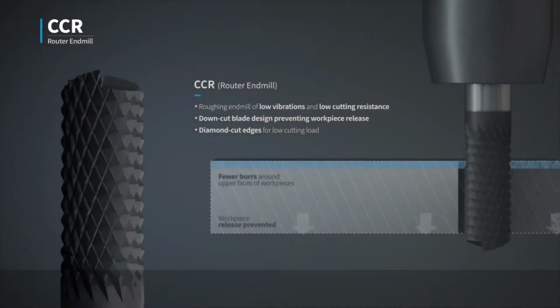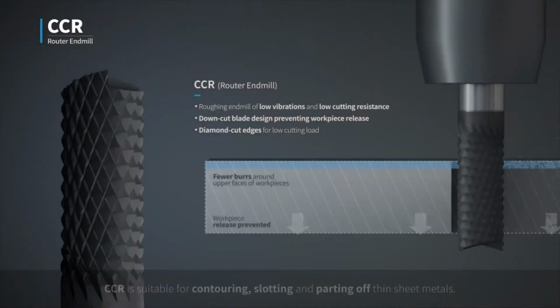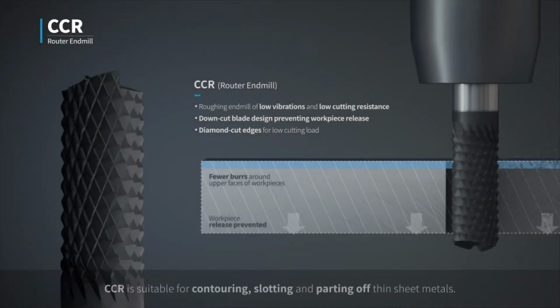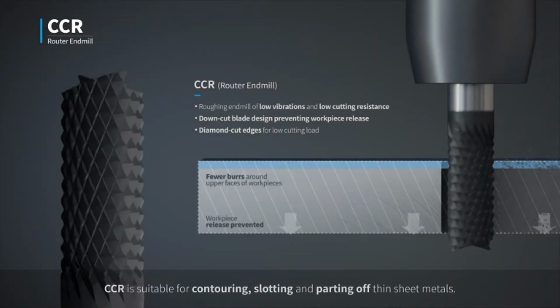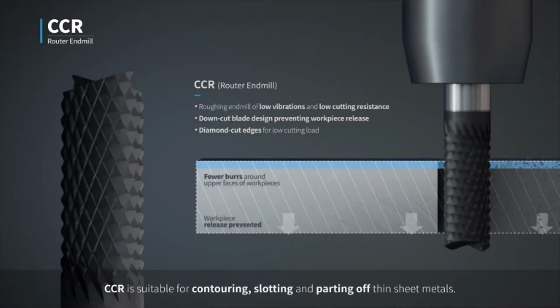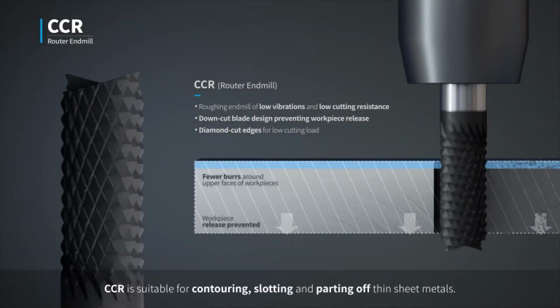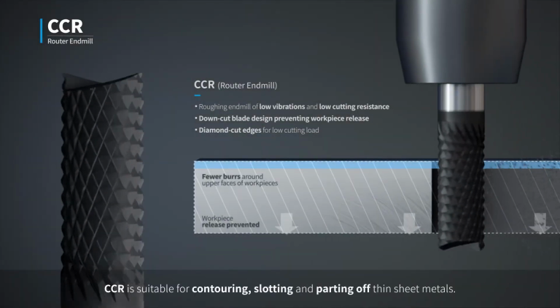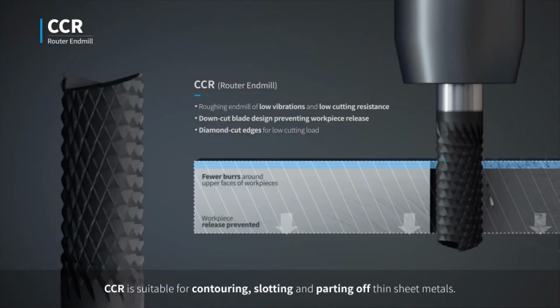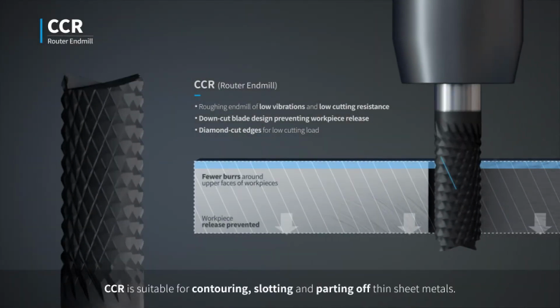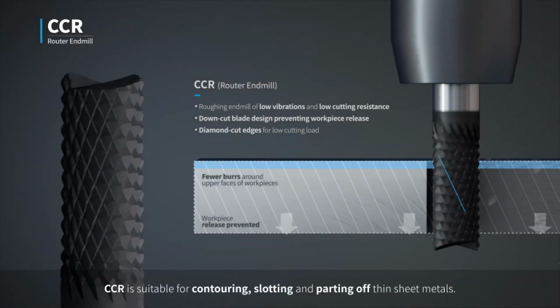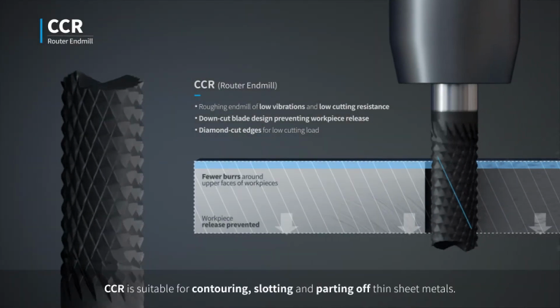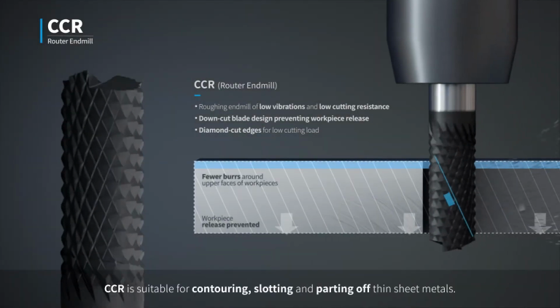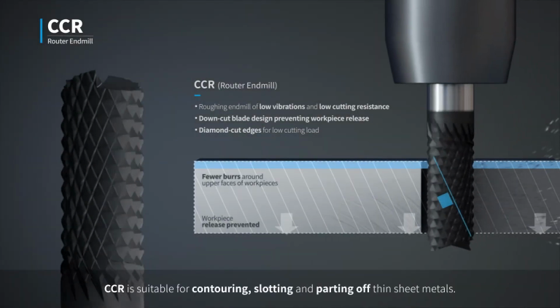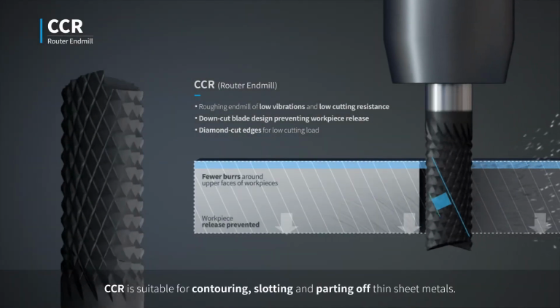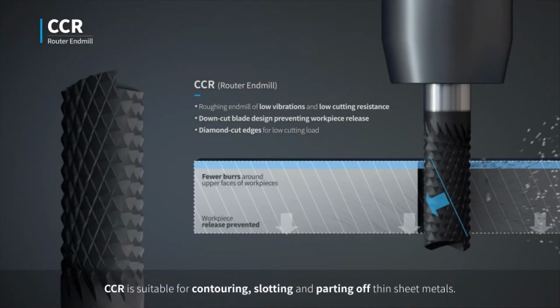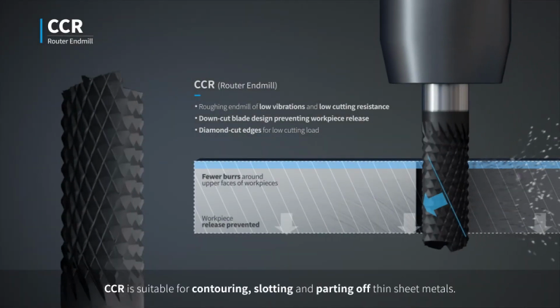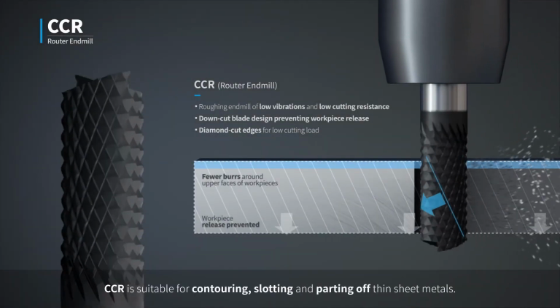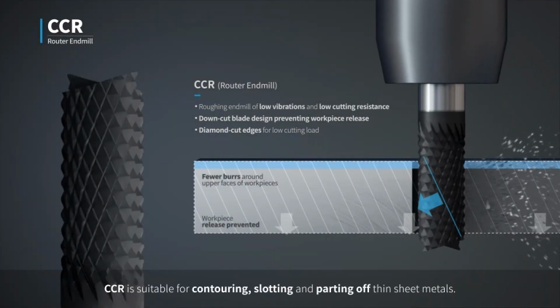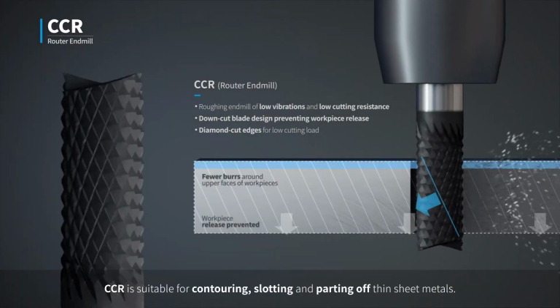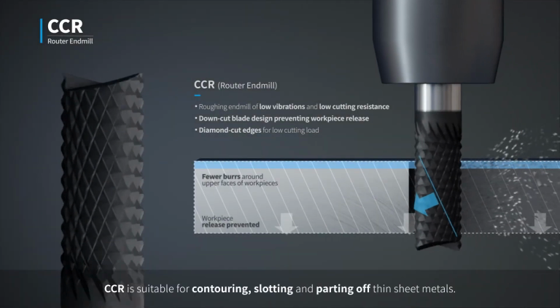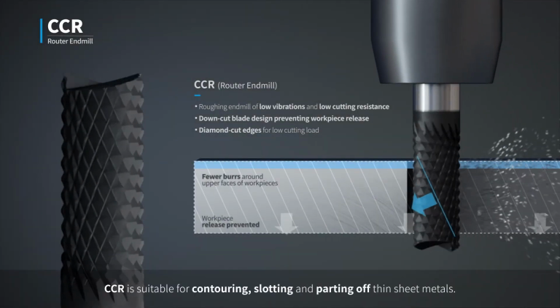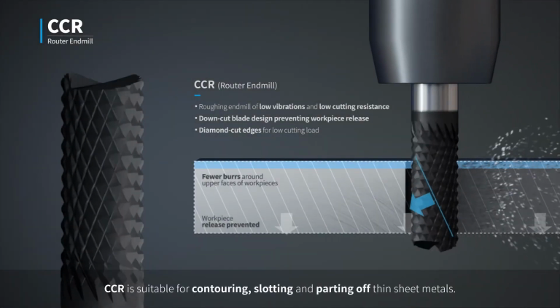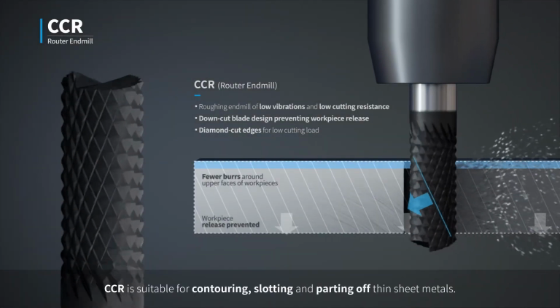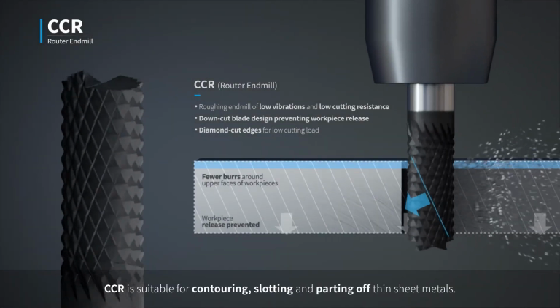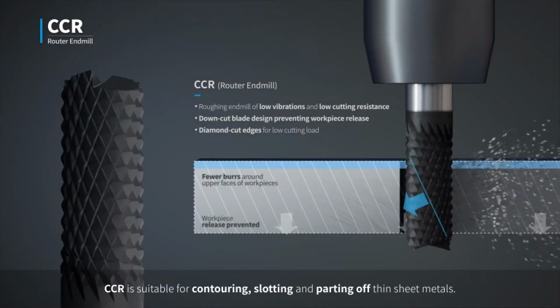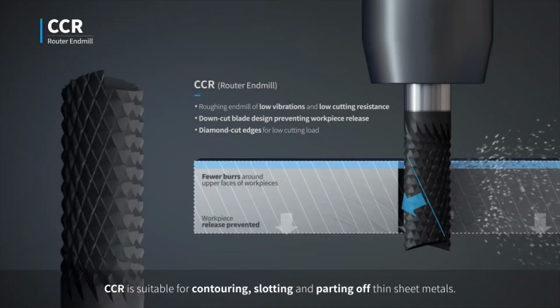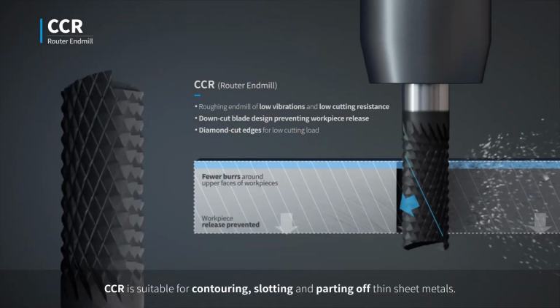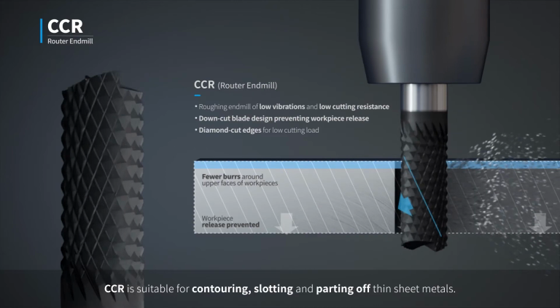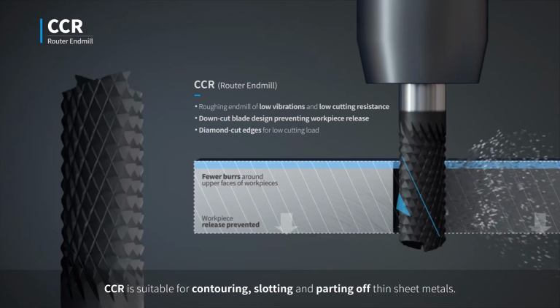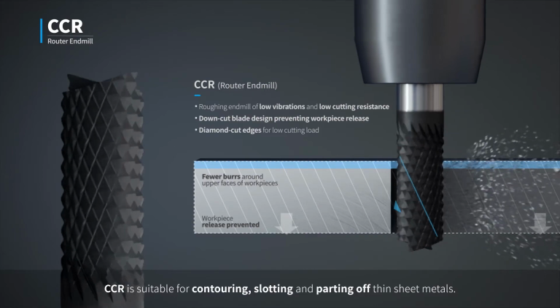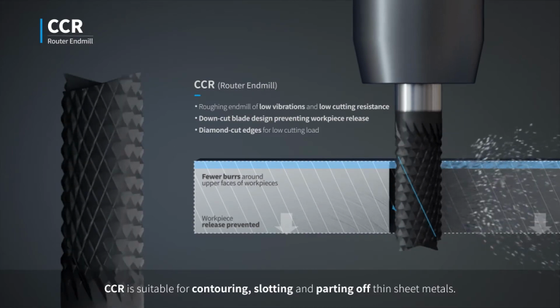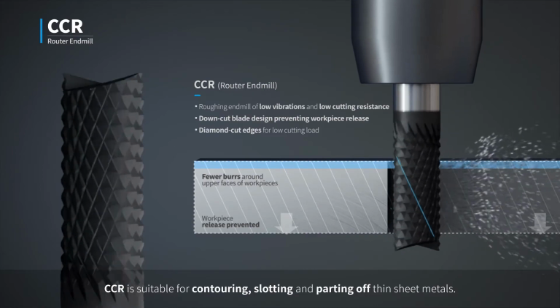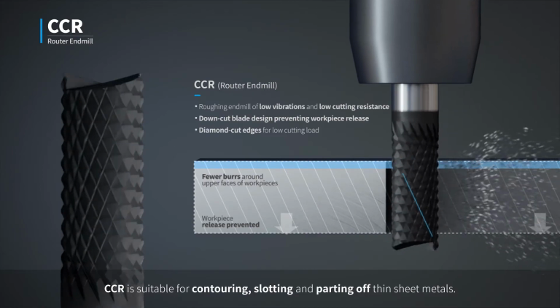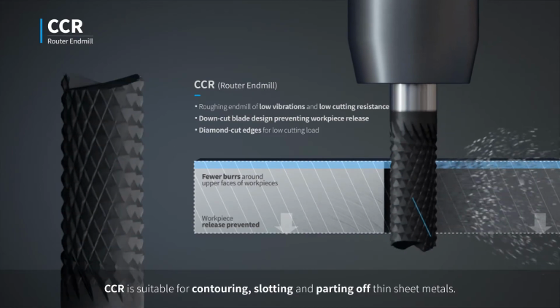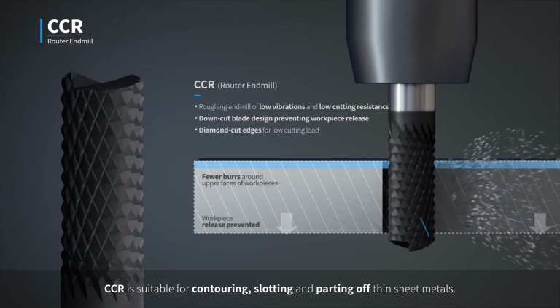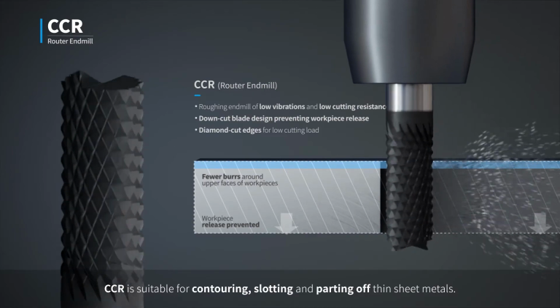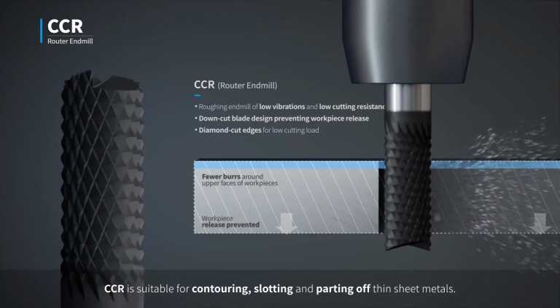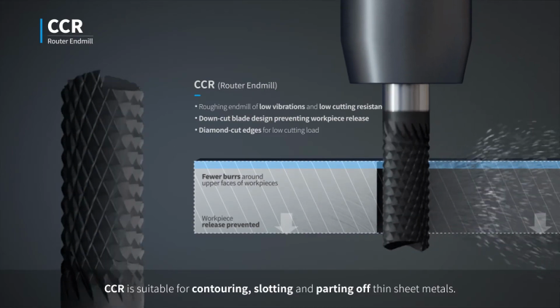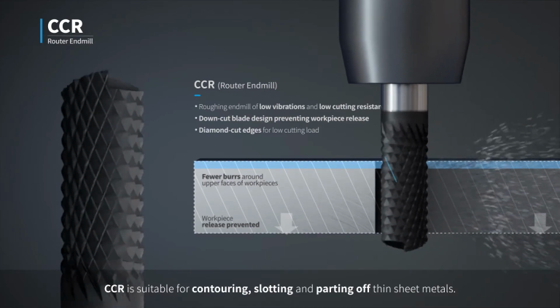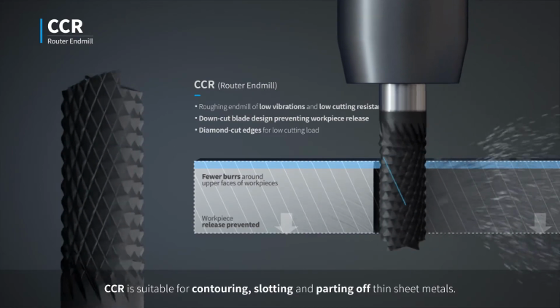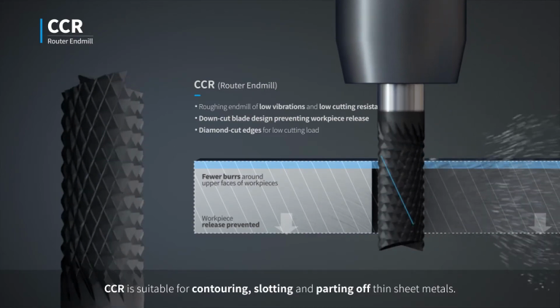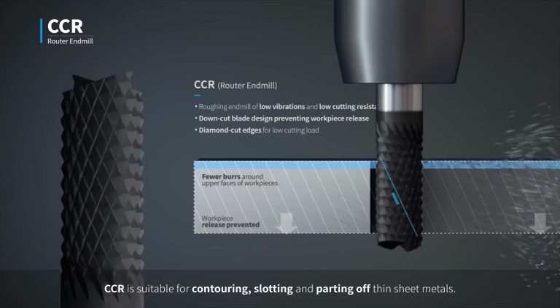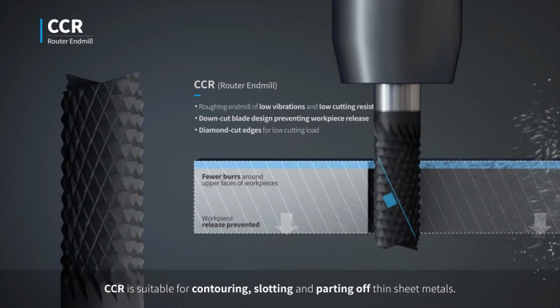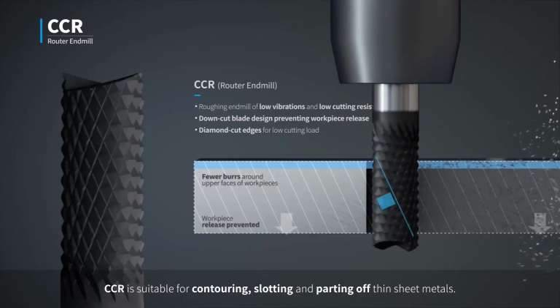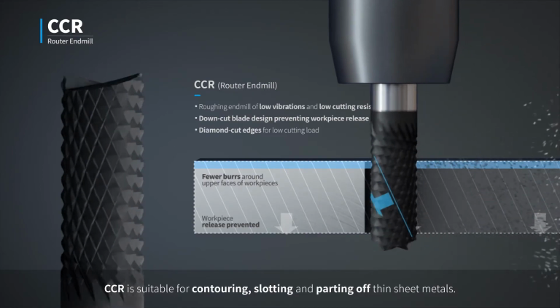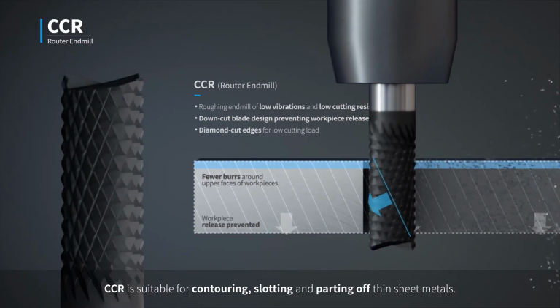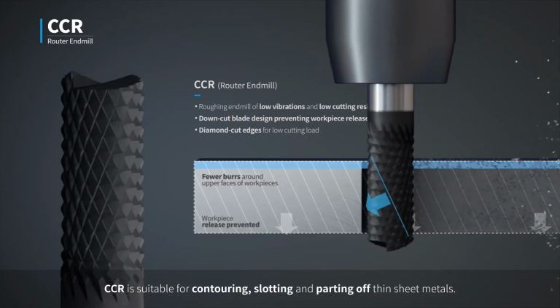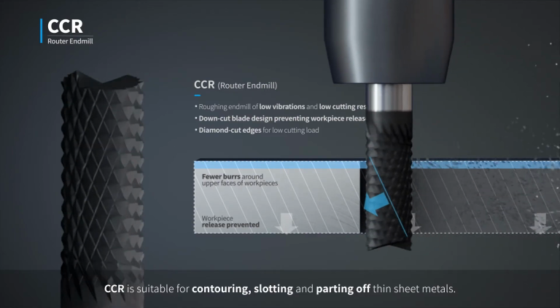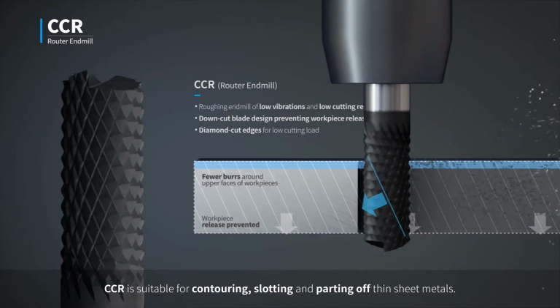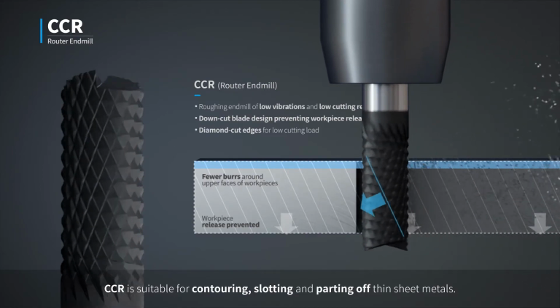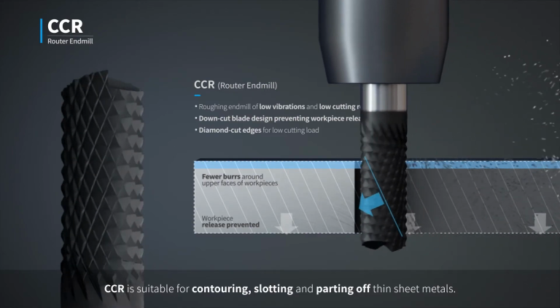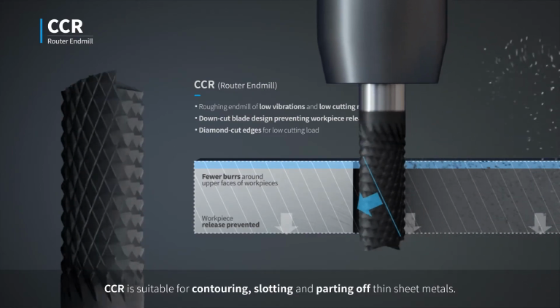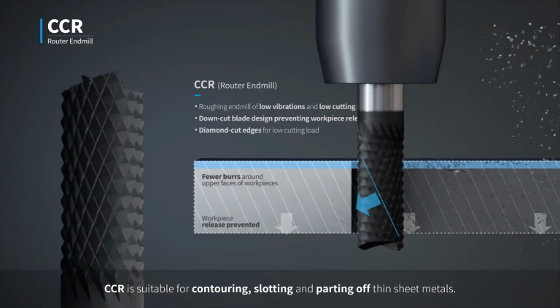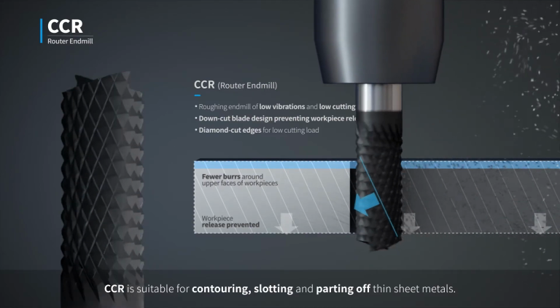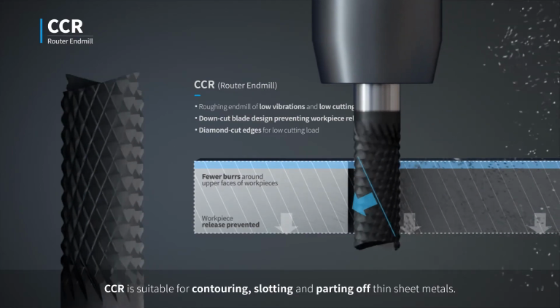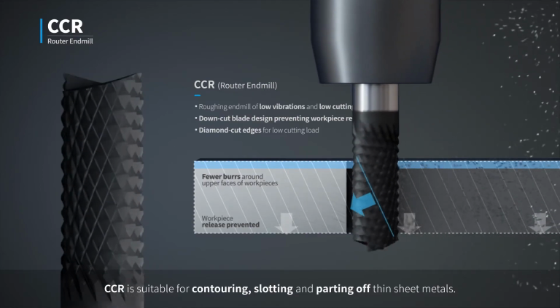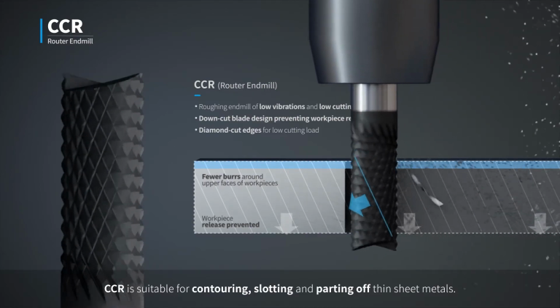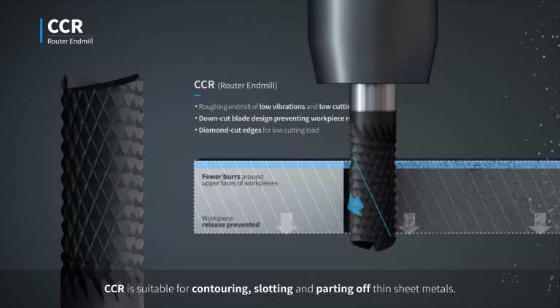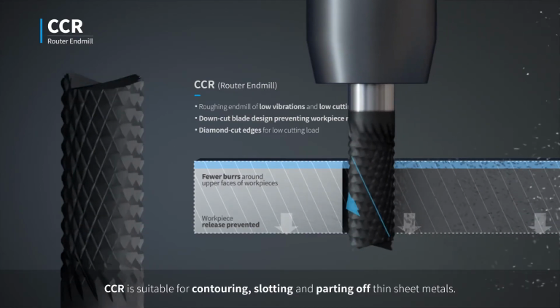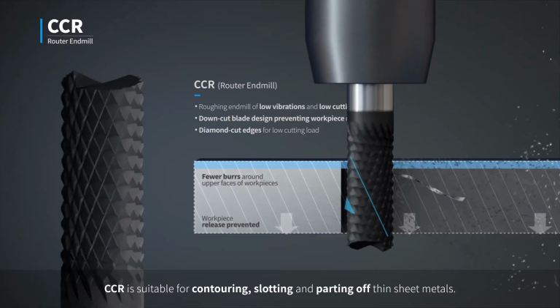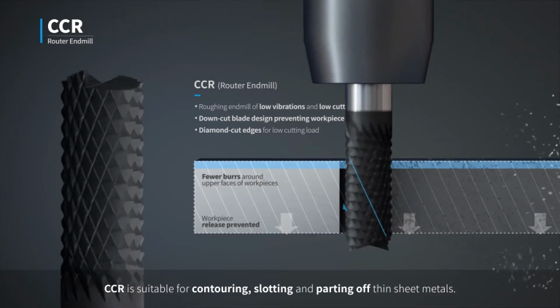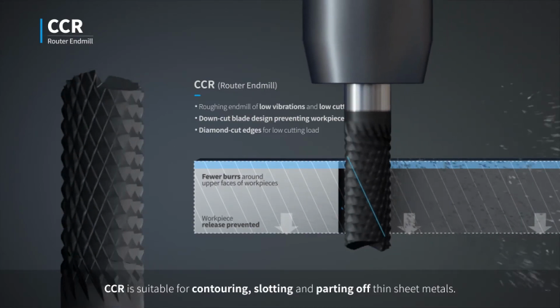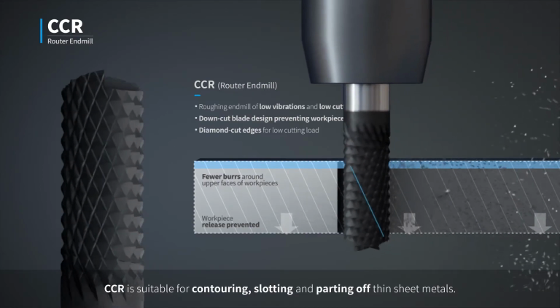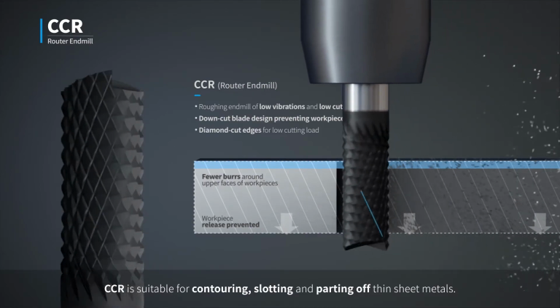CCR is suitable for contouring, slotting and parting off thin sheet metals.